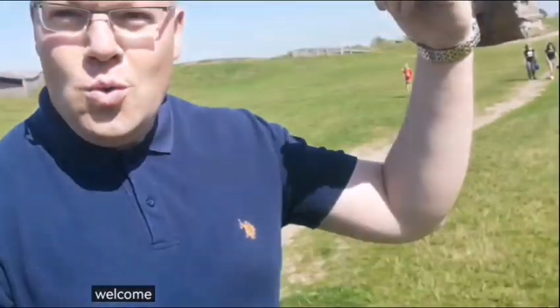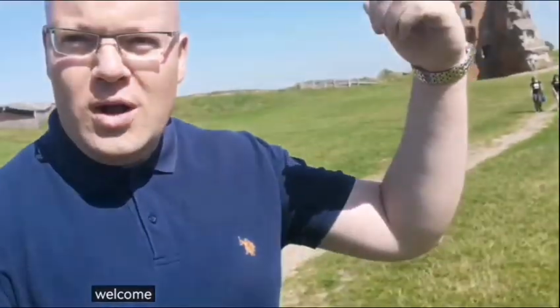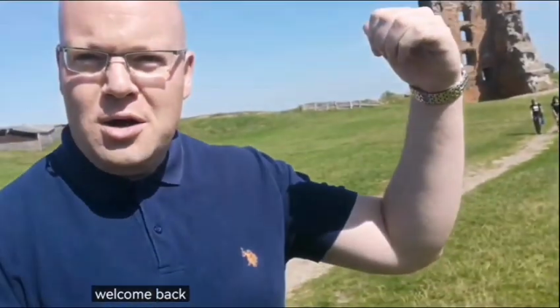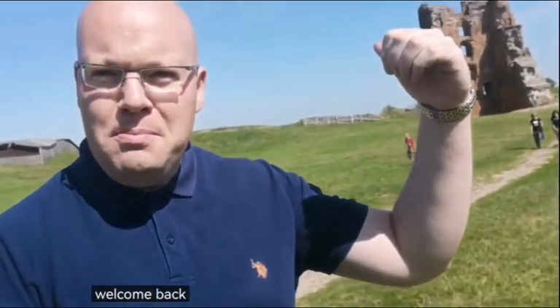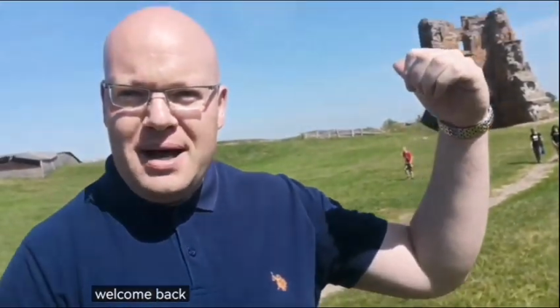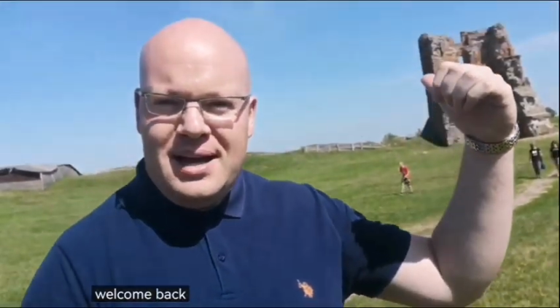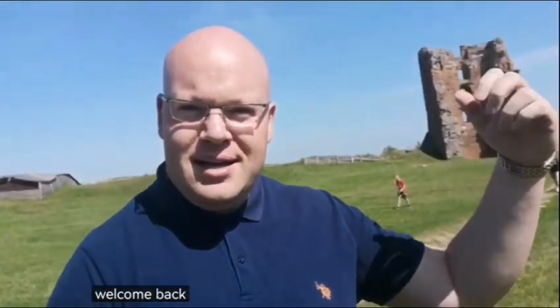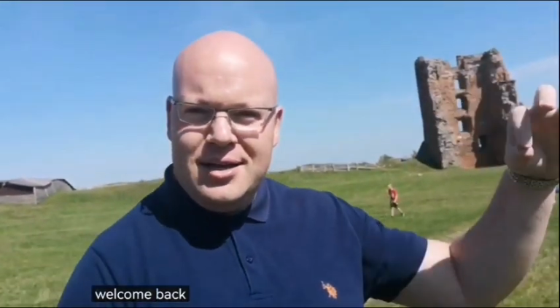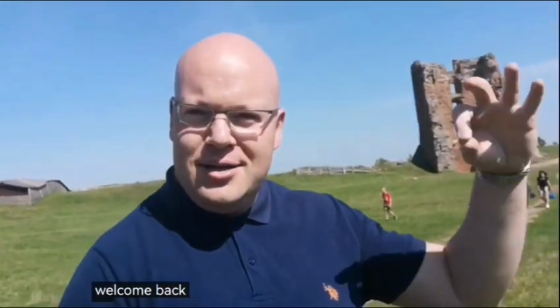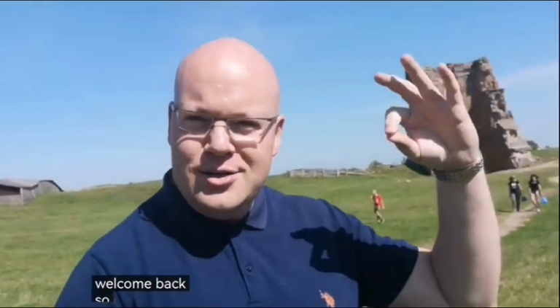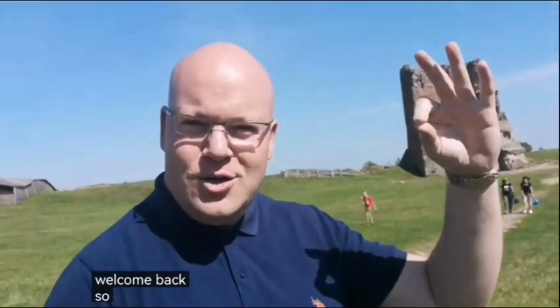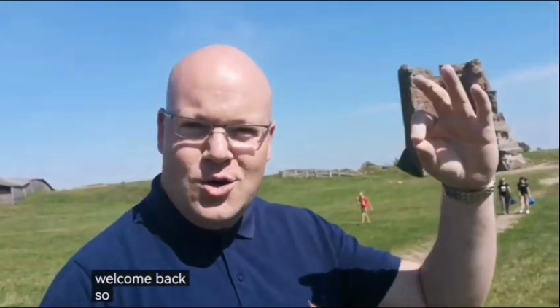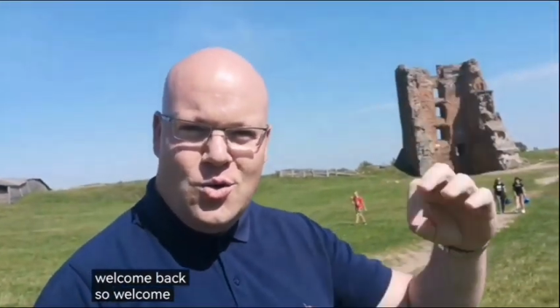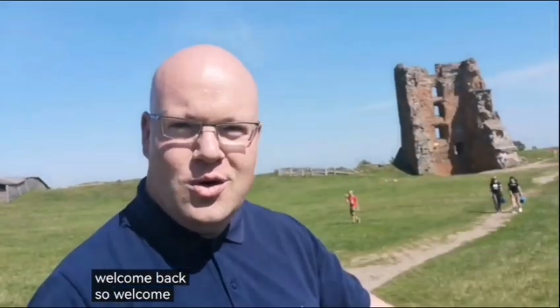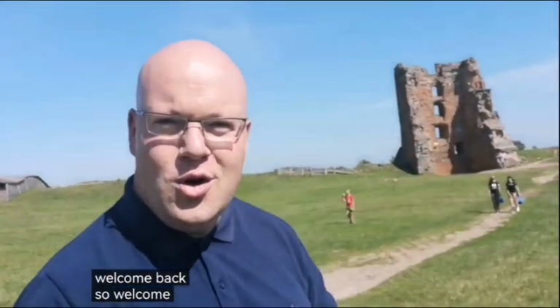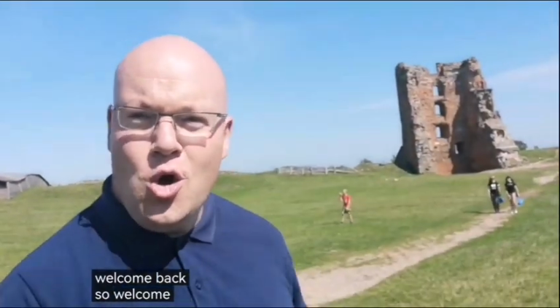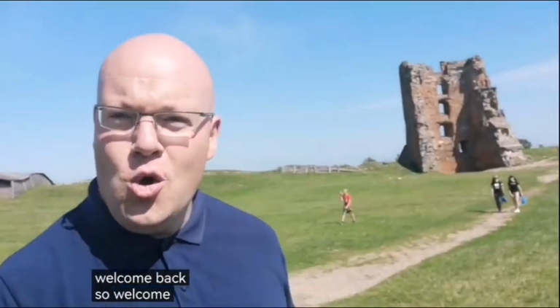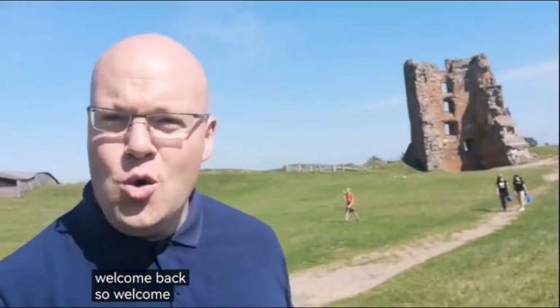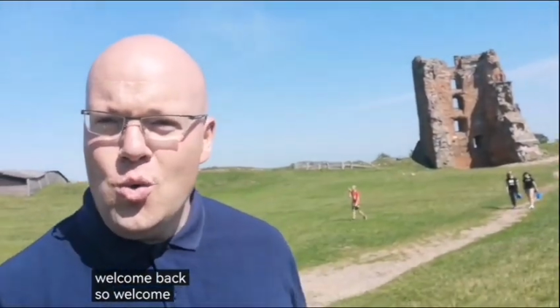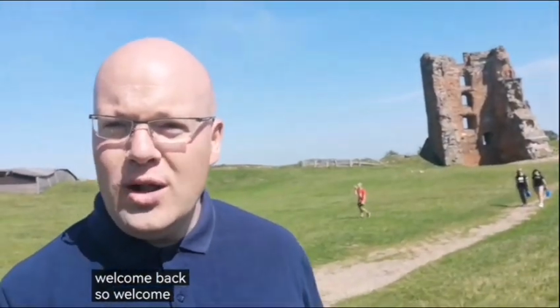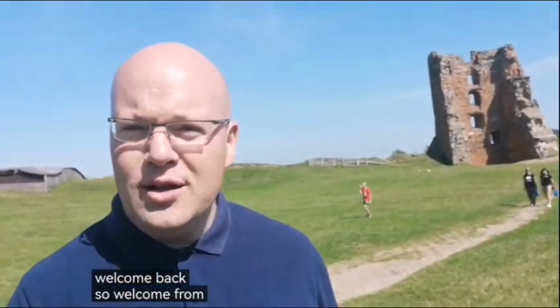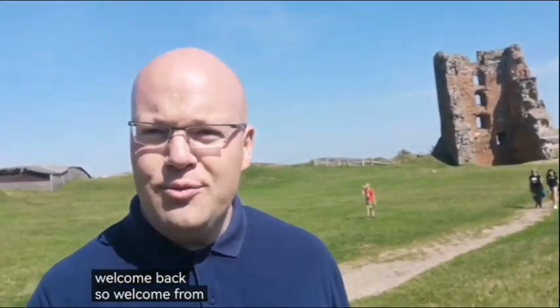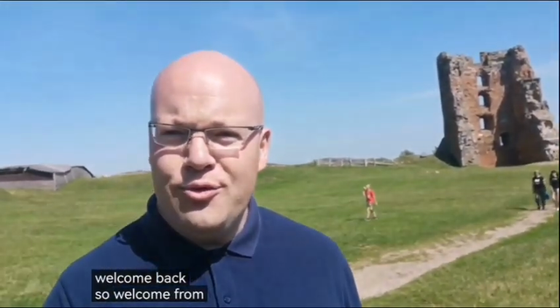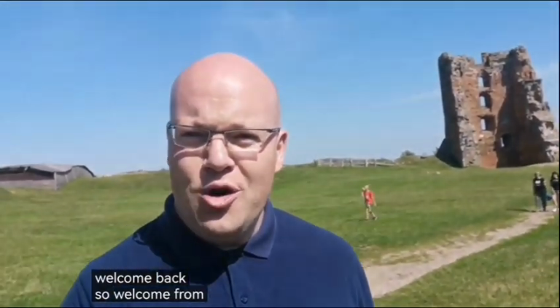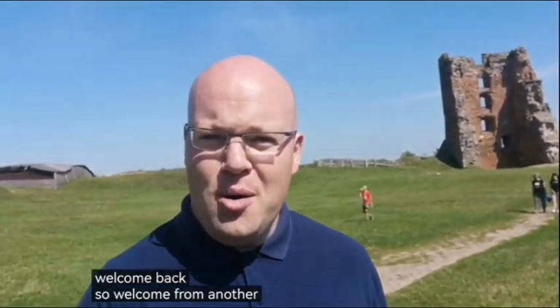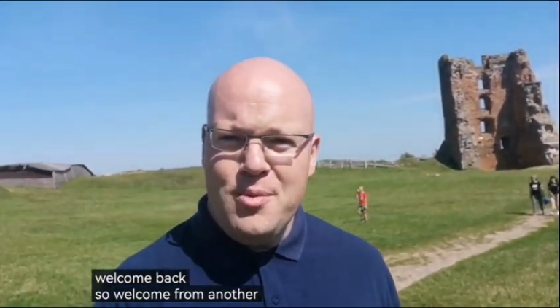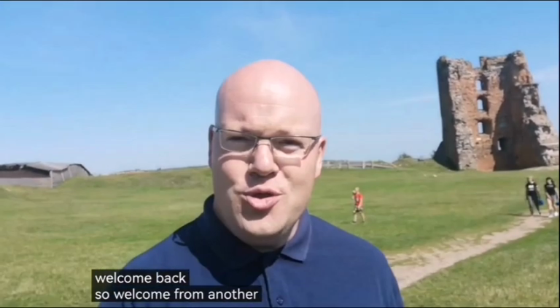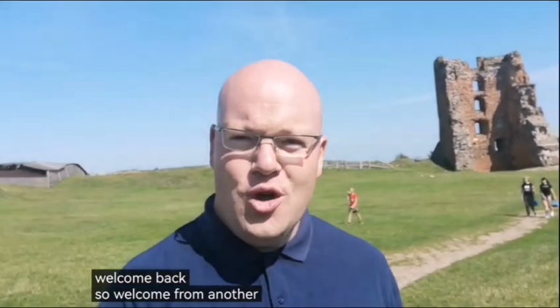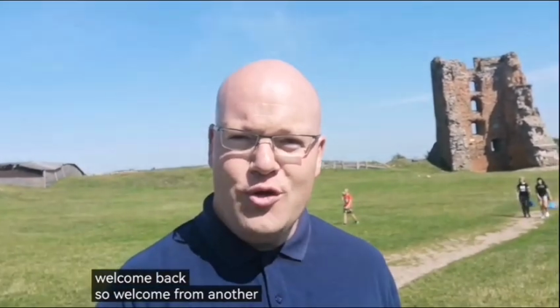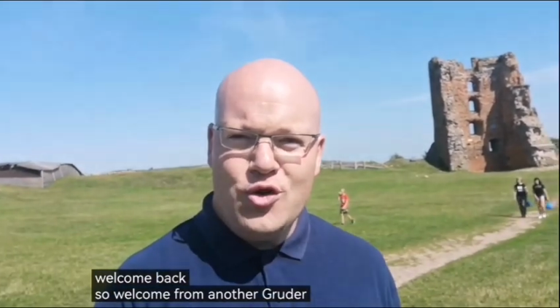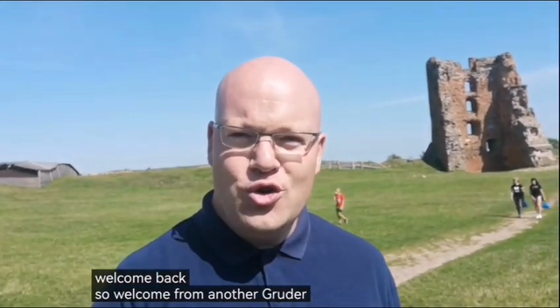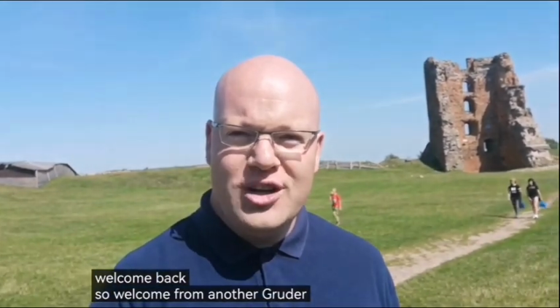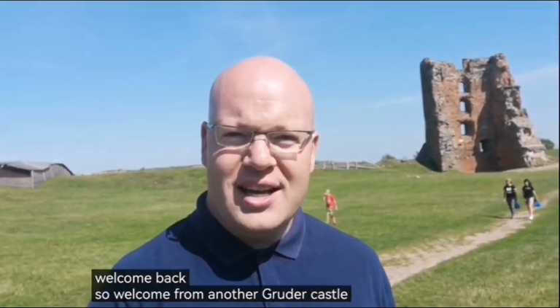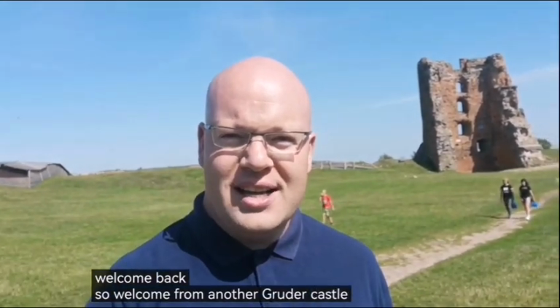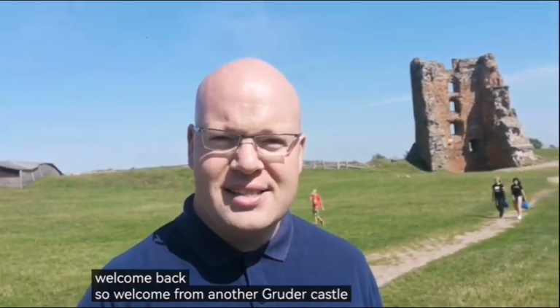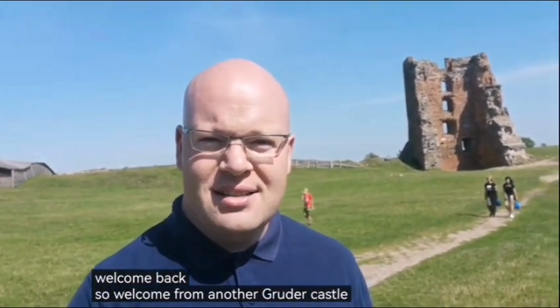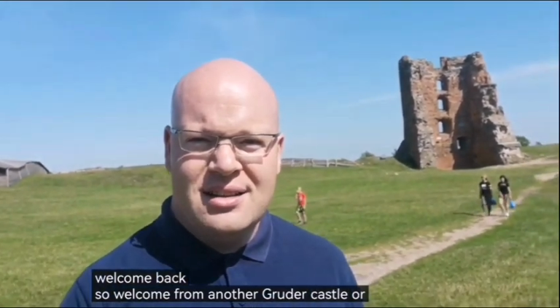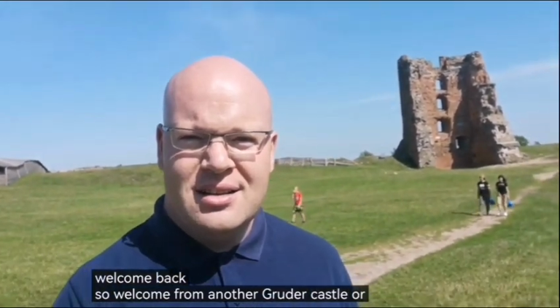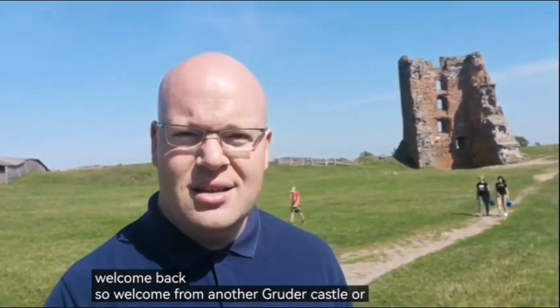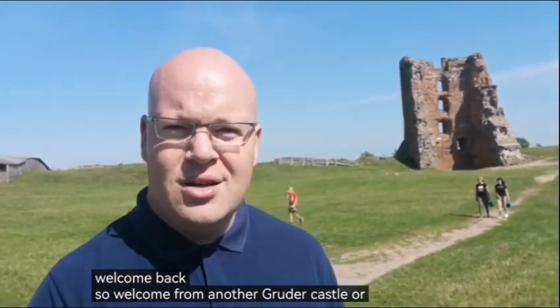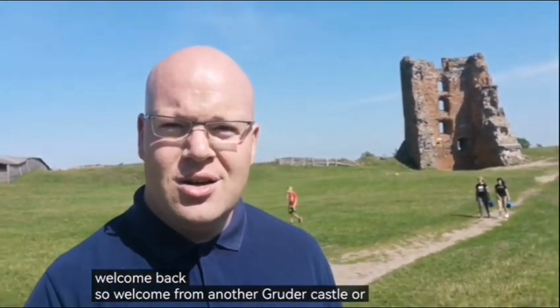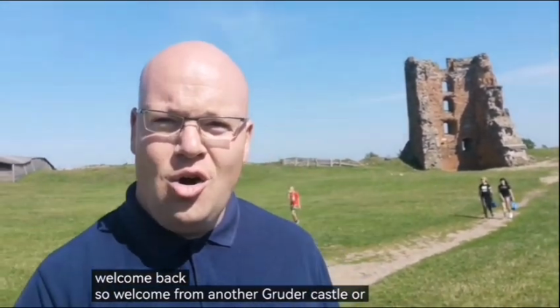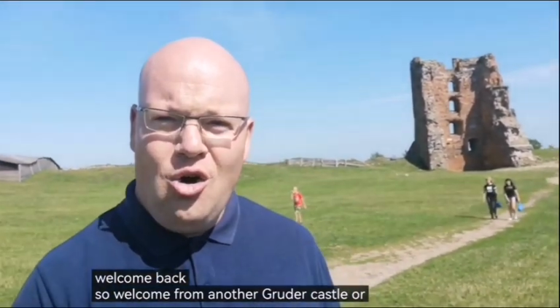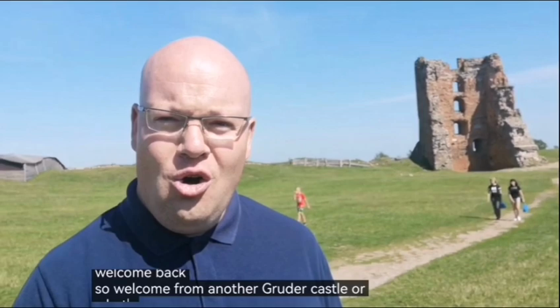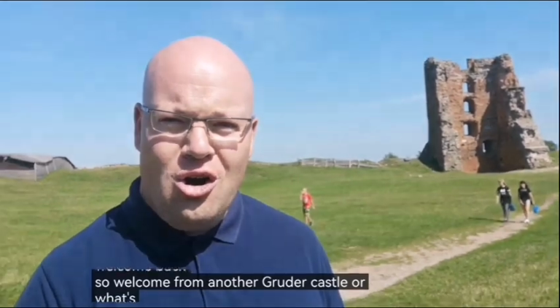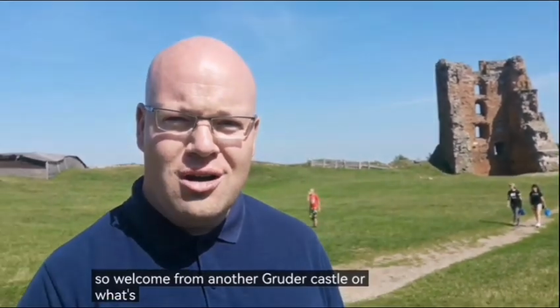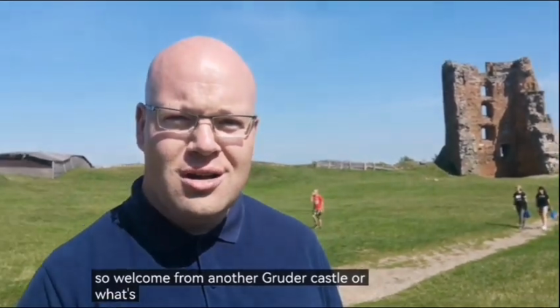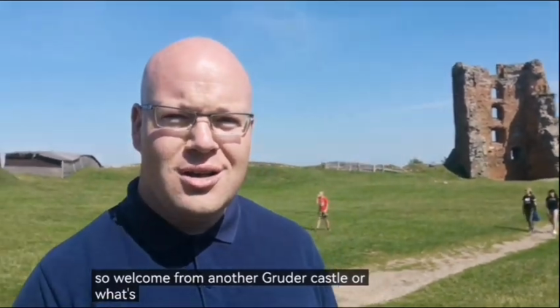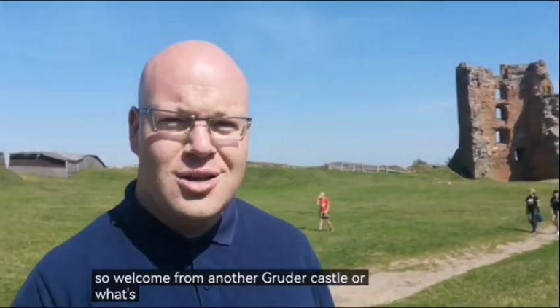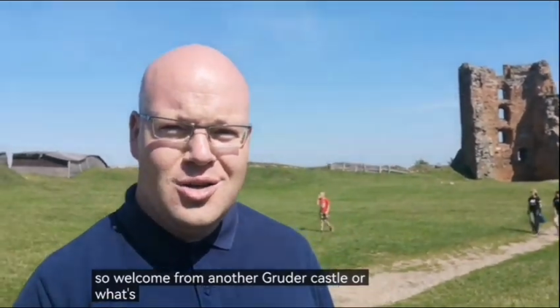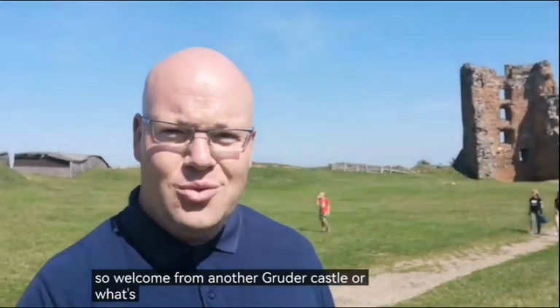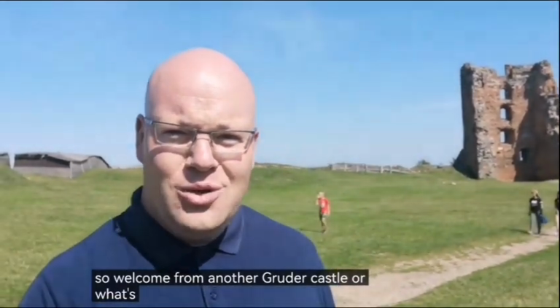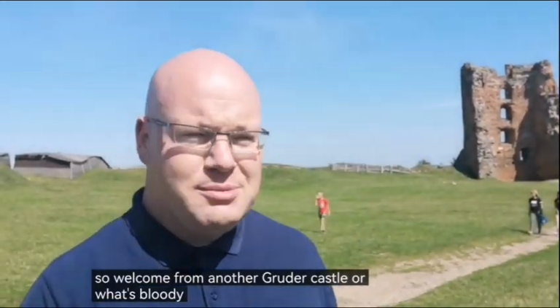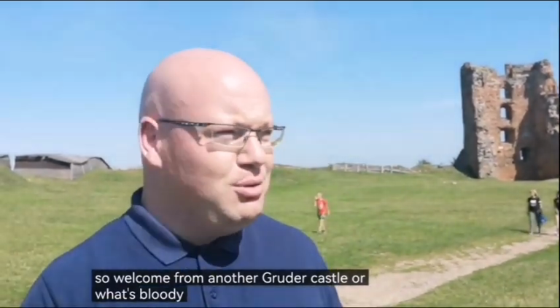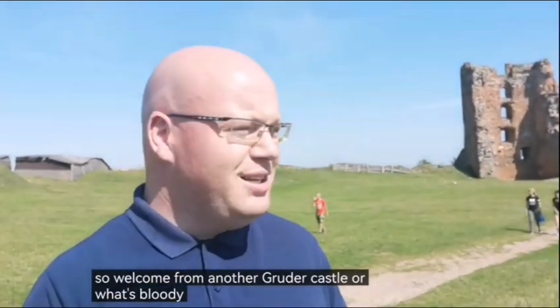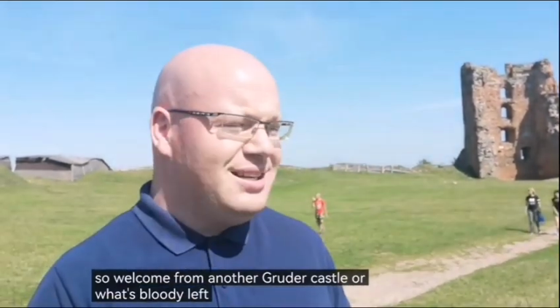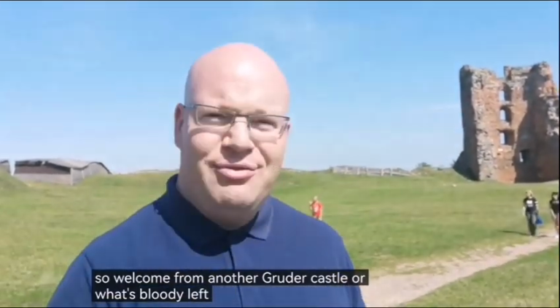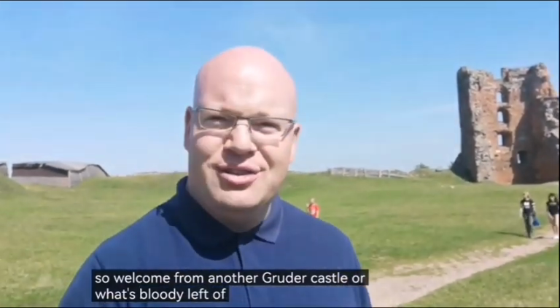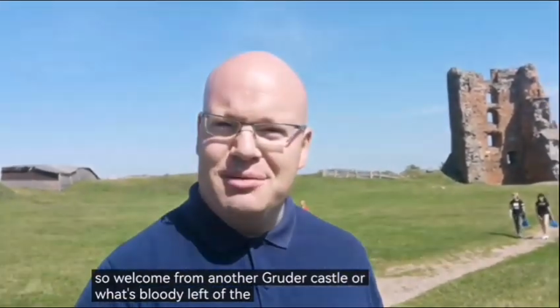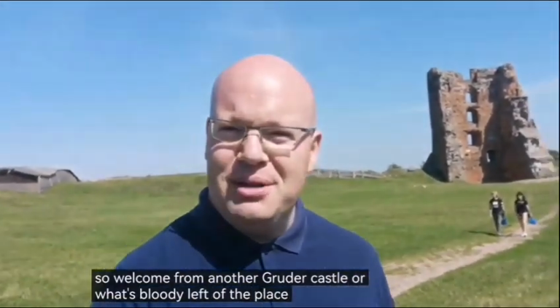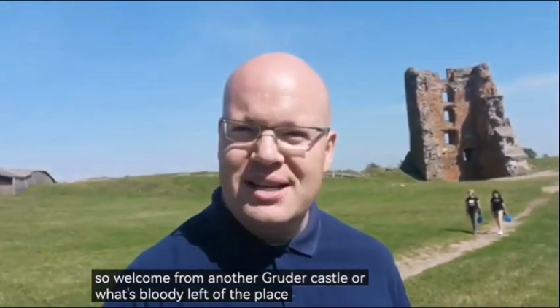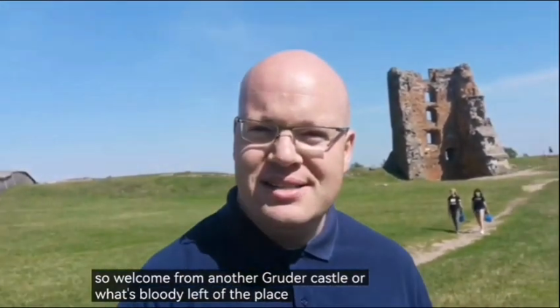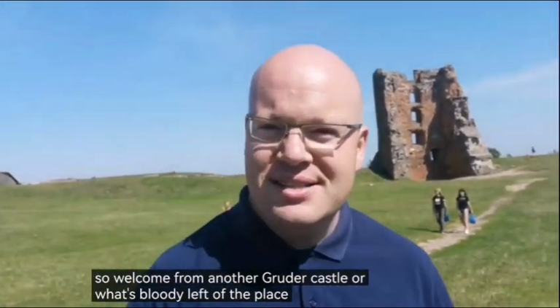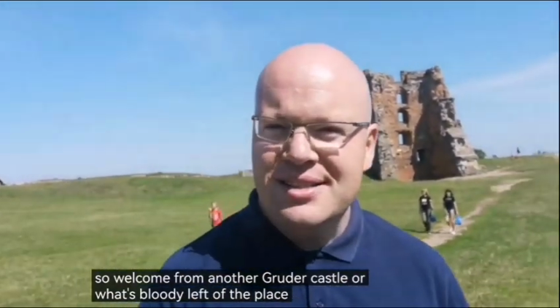Welcome back. Welcome from Novigruda Castle, or what's bloody left of the place.